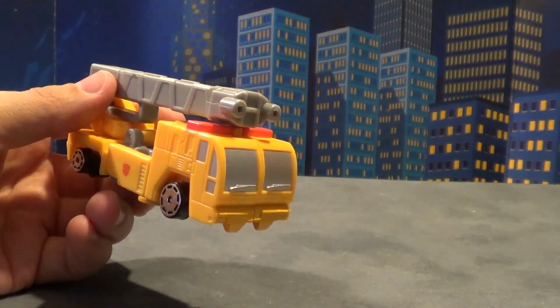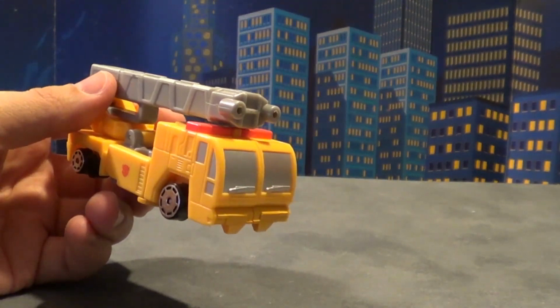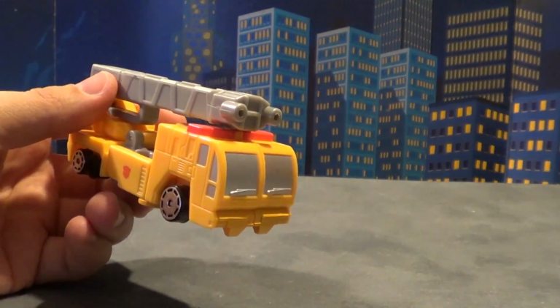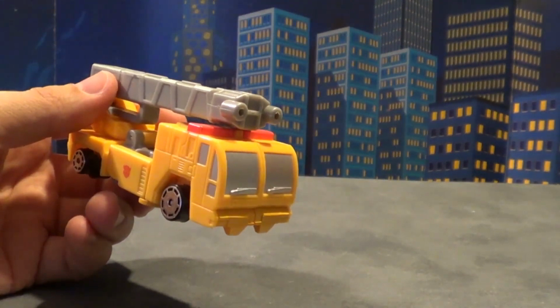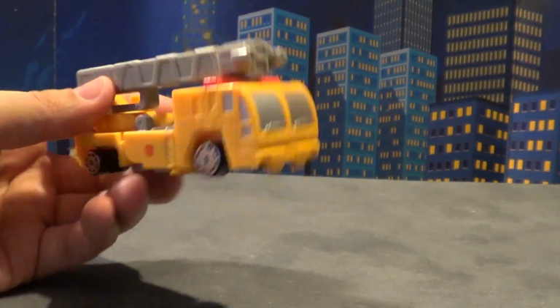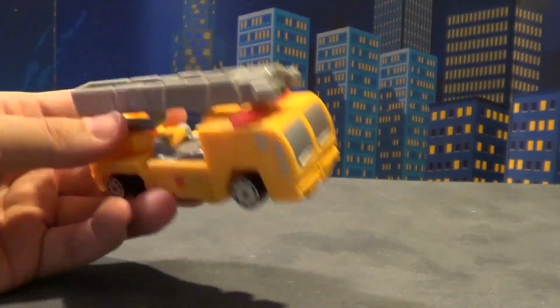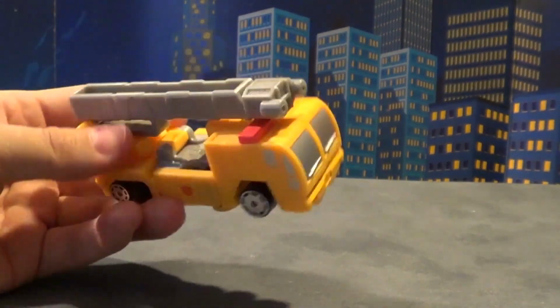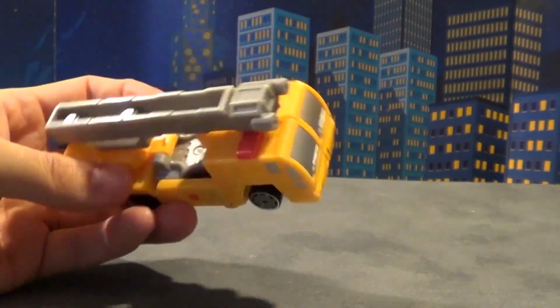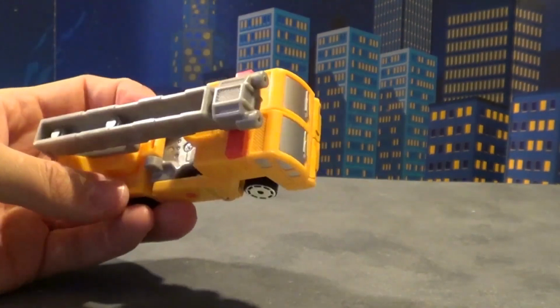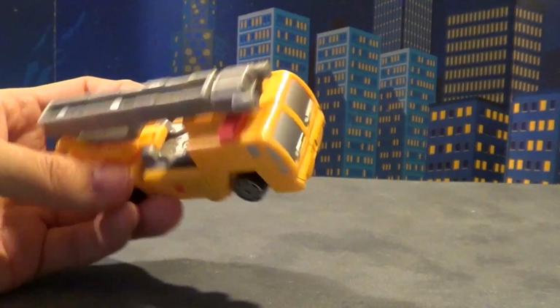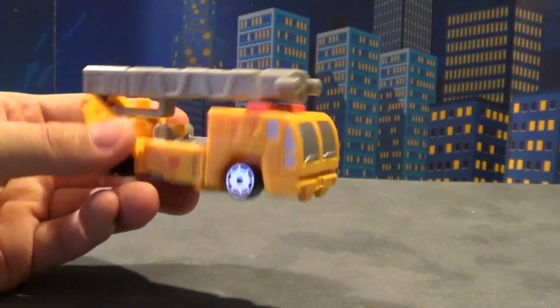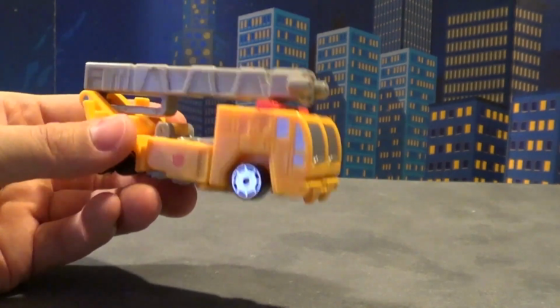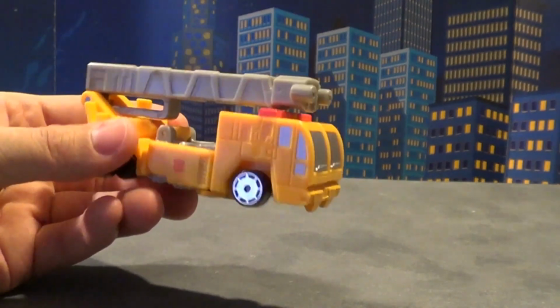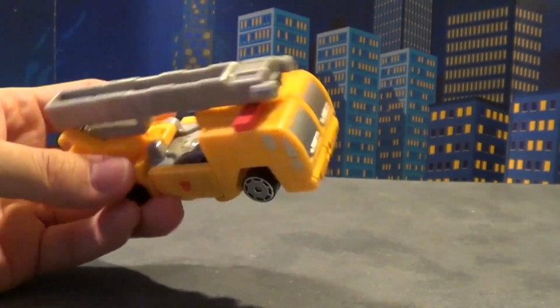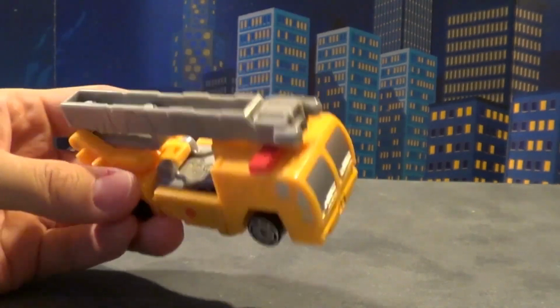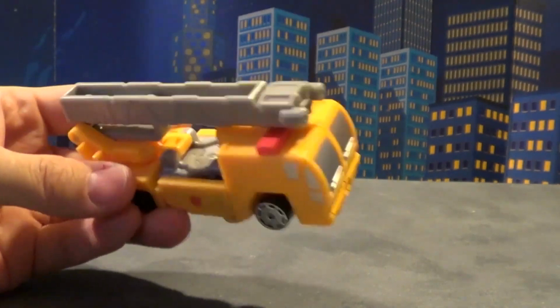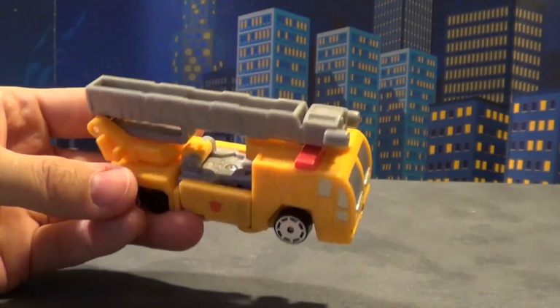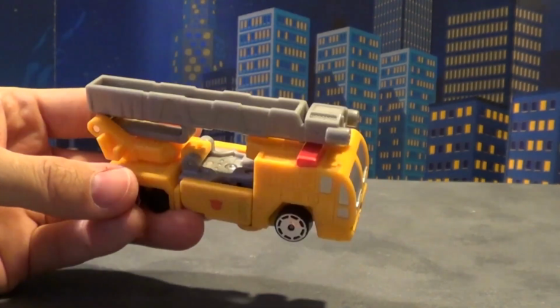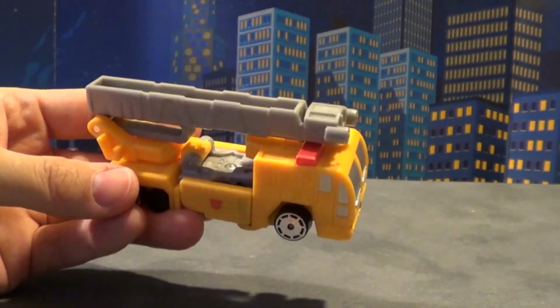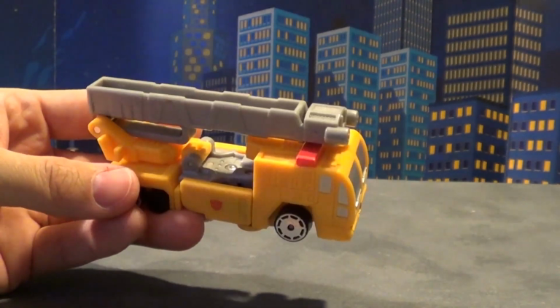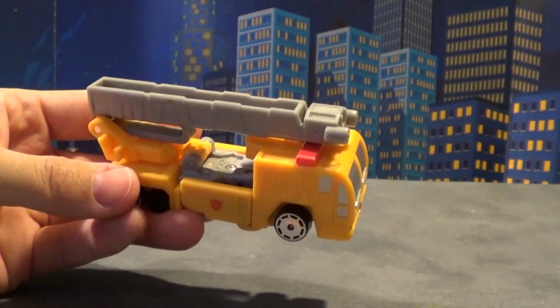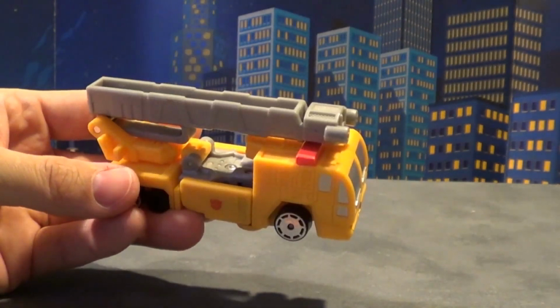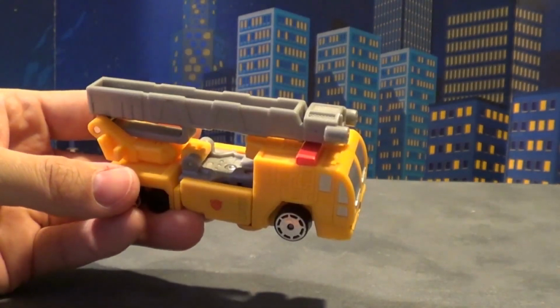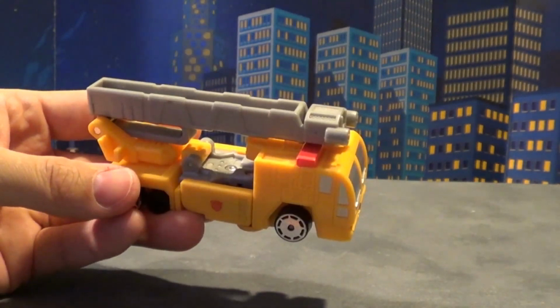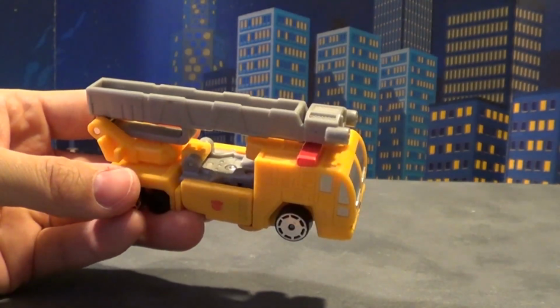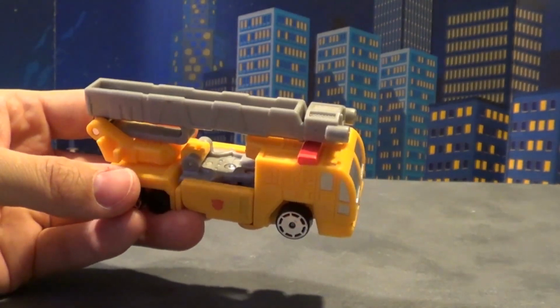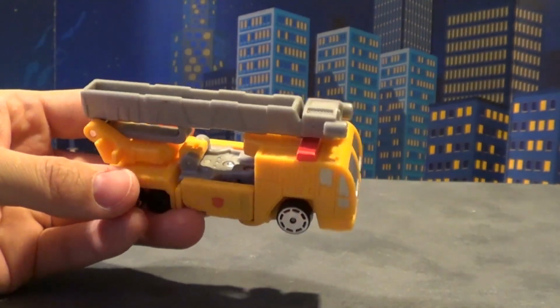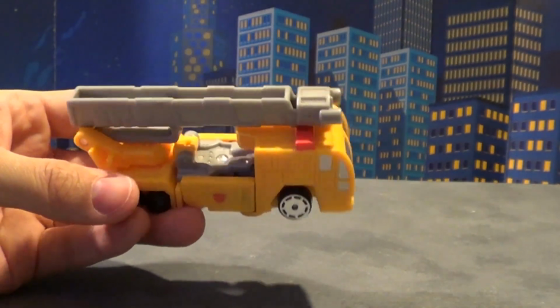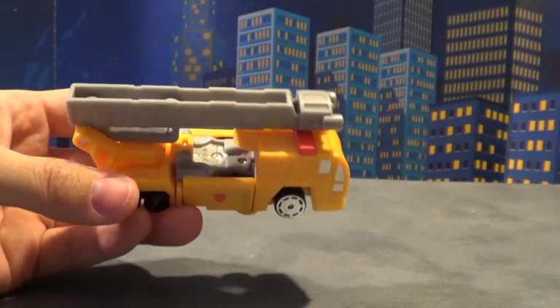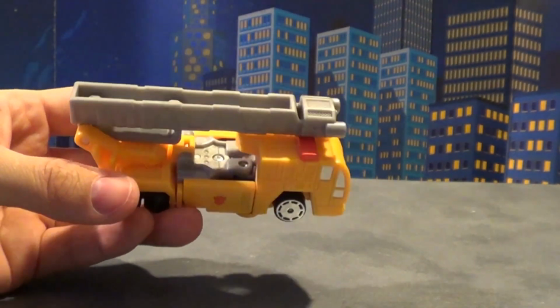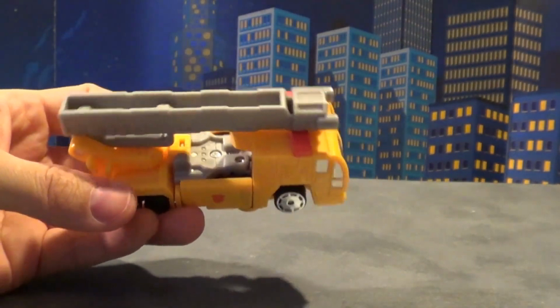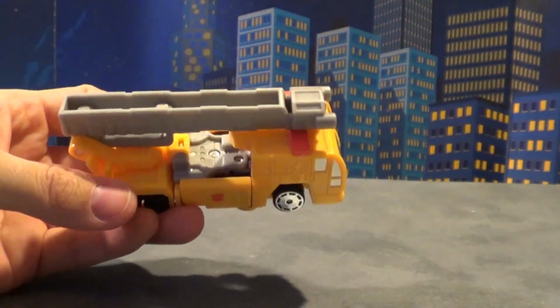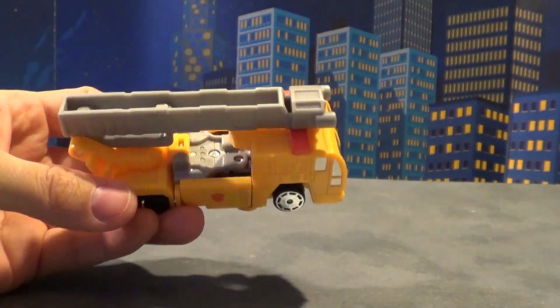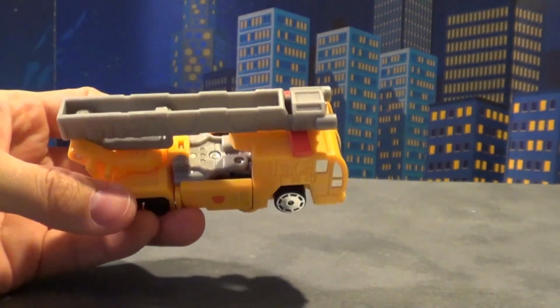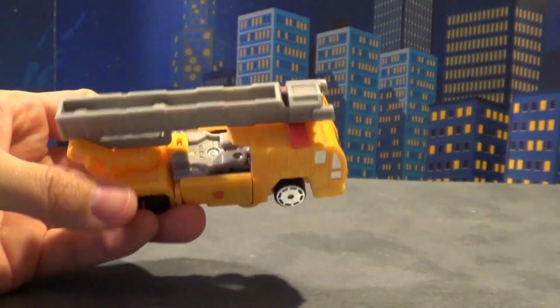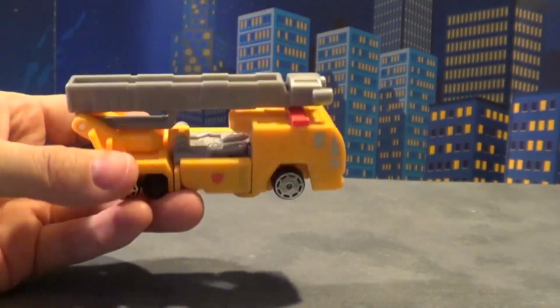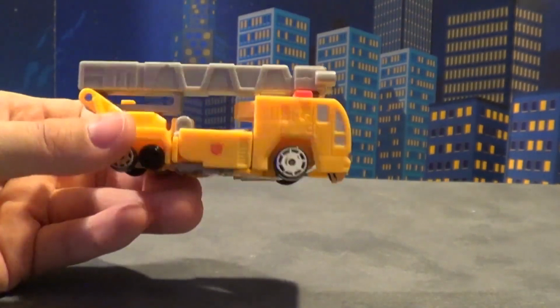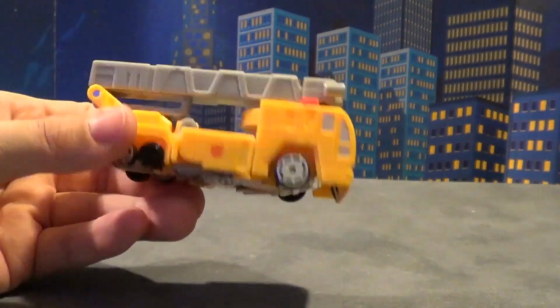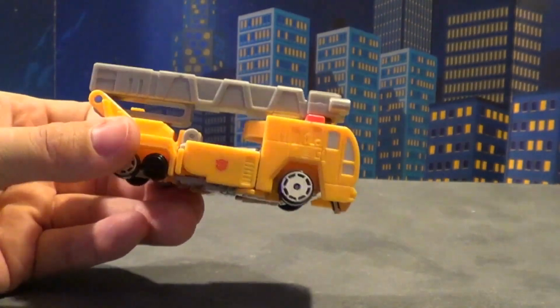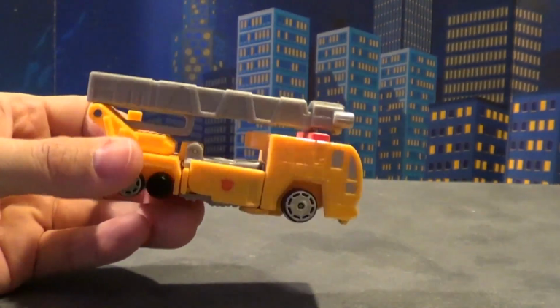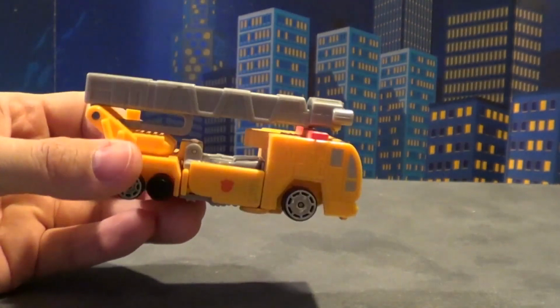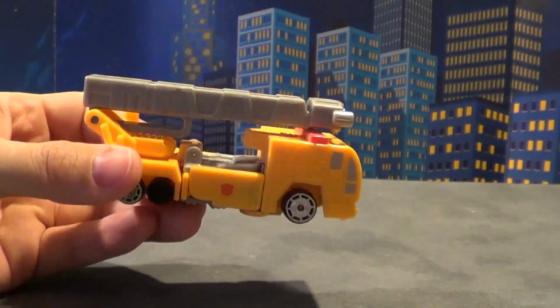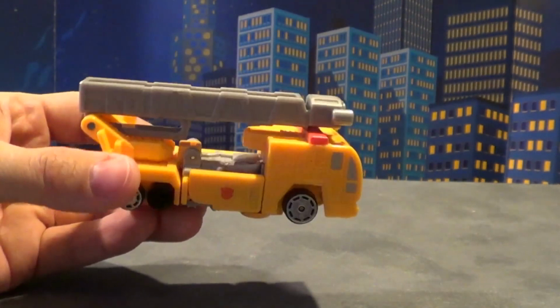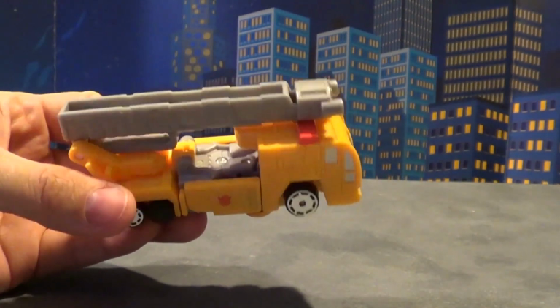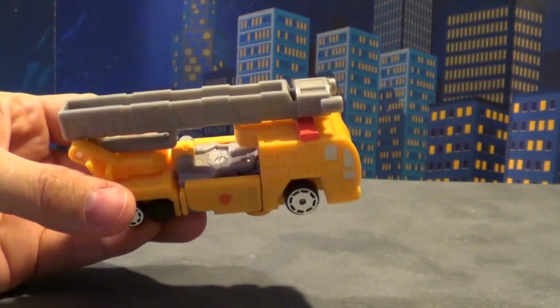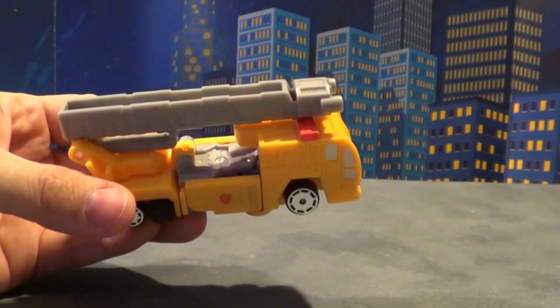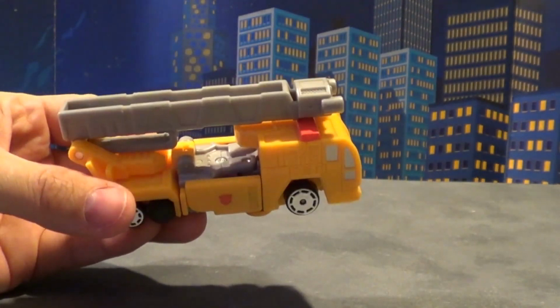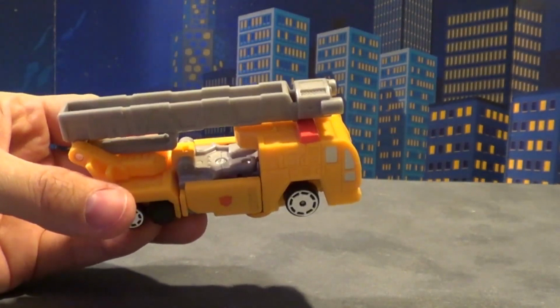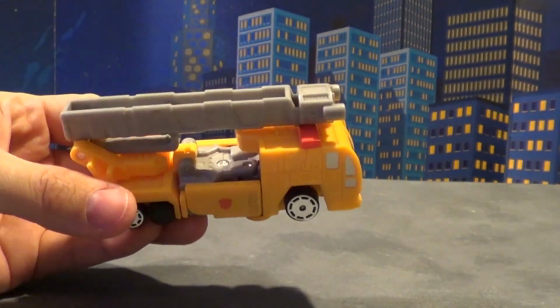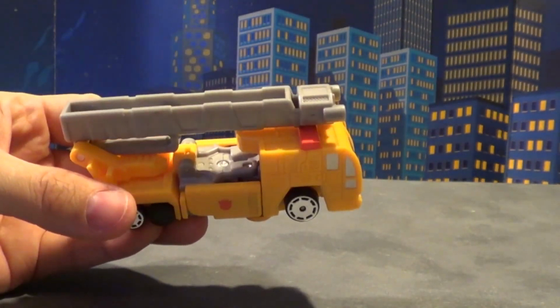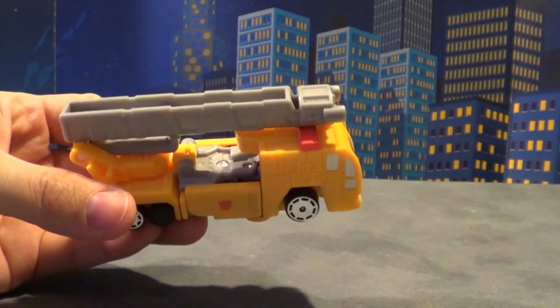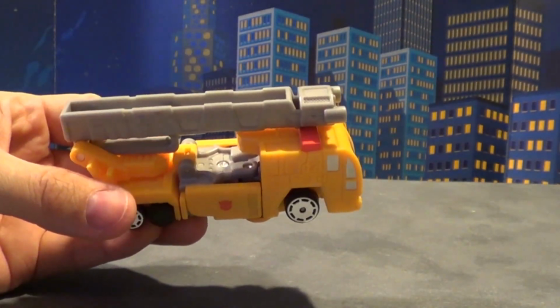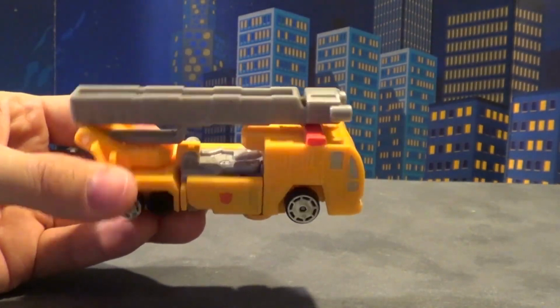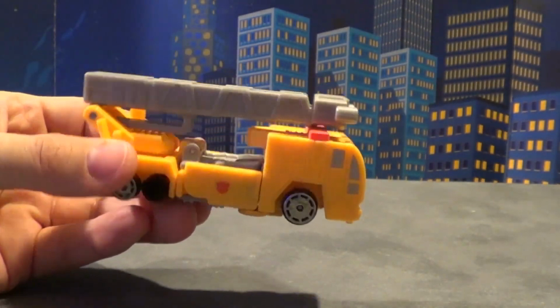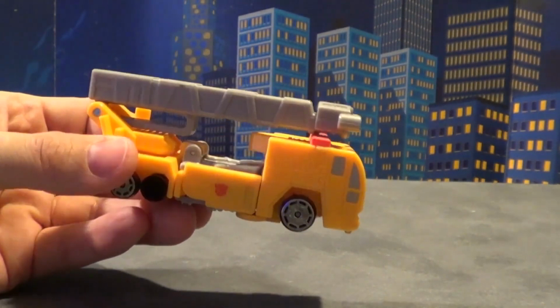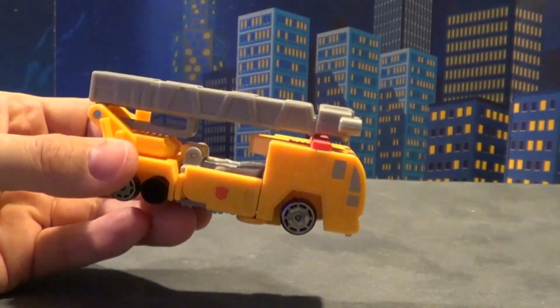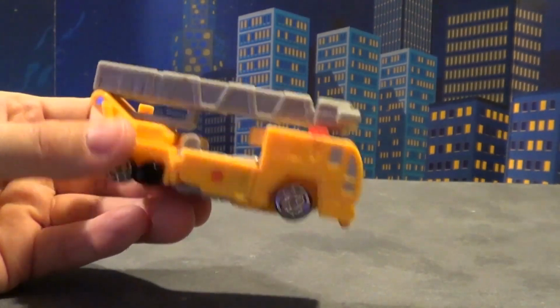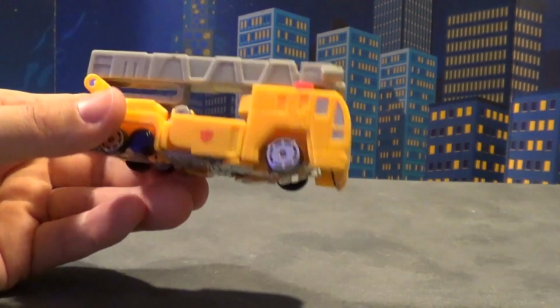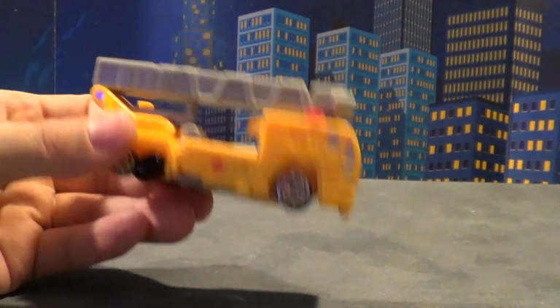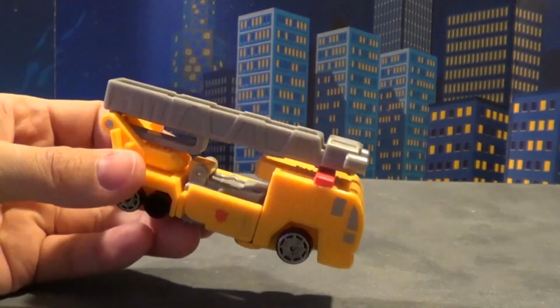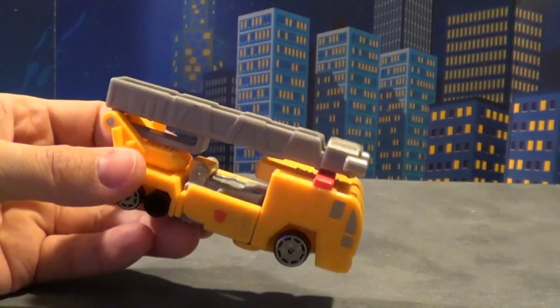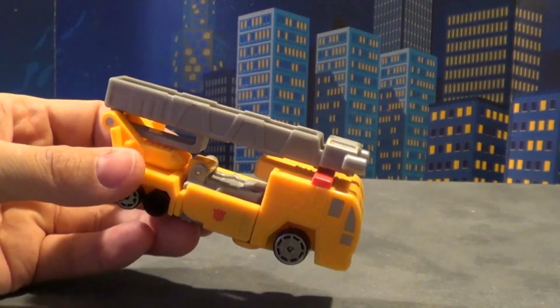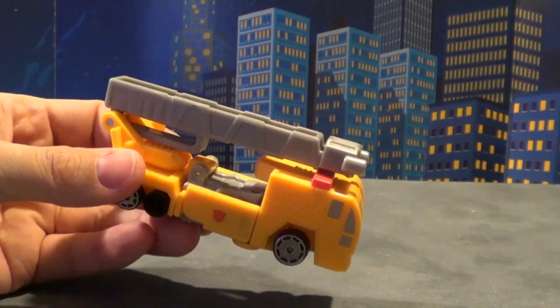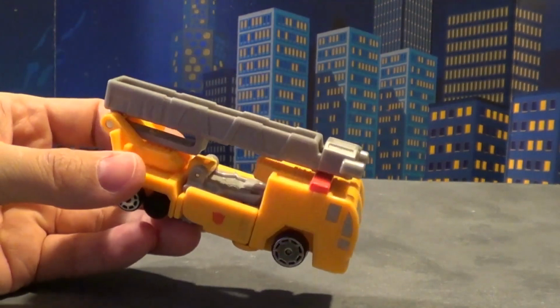This might be like a Shining Magnus, but the Magnus wasn't even in this mold. So, go figure.